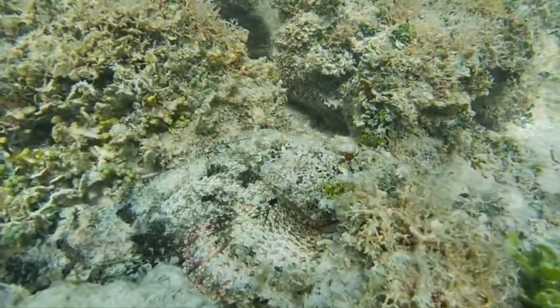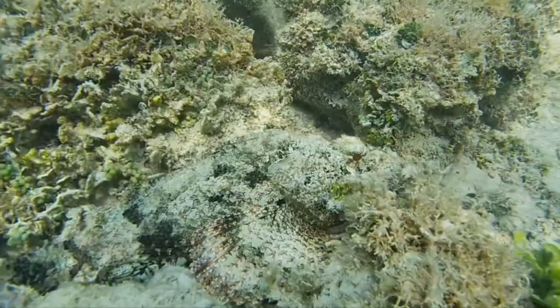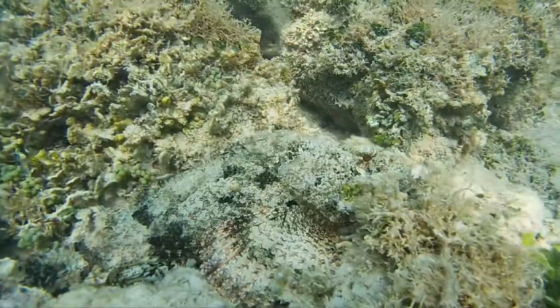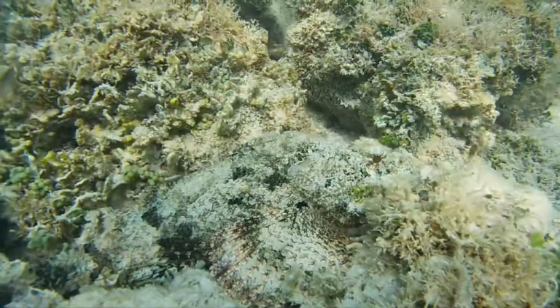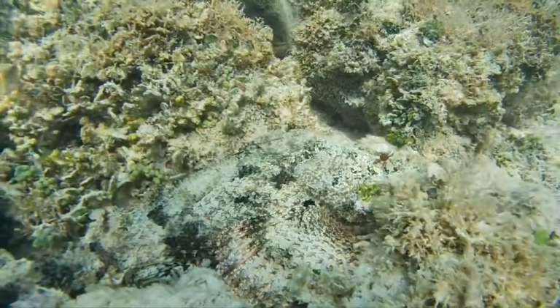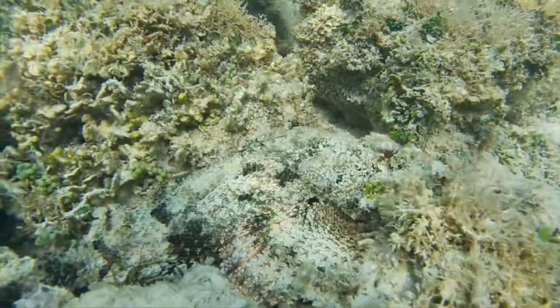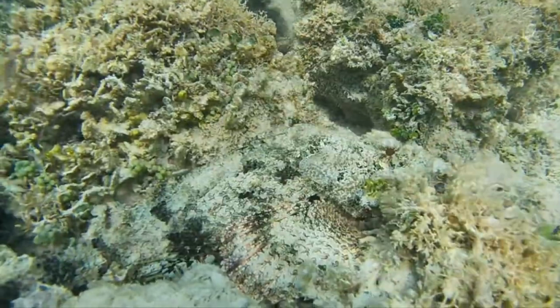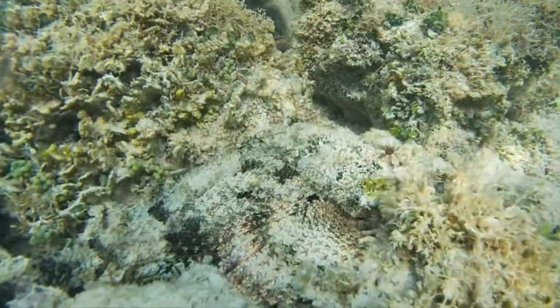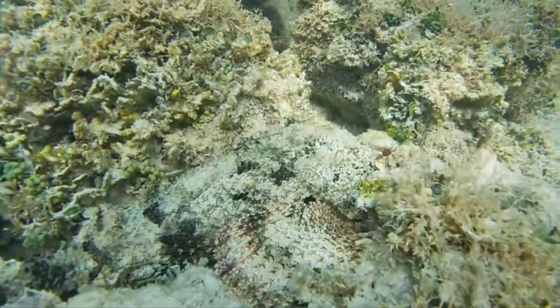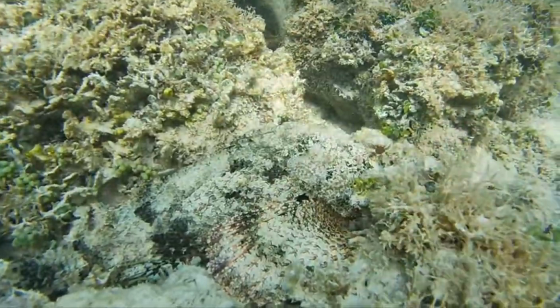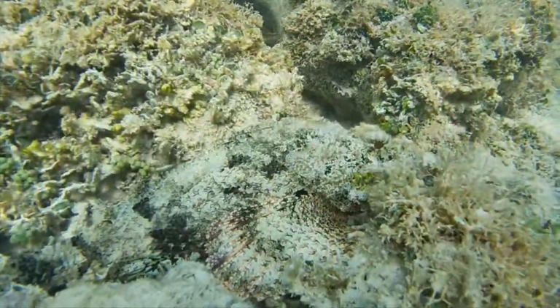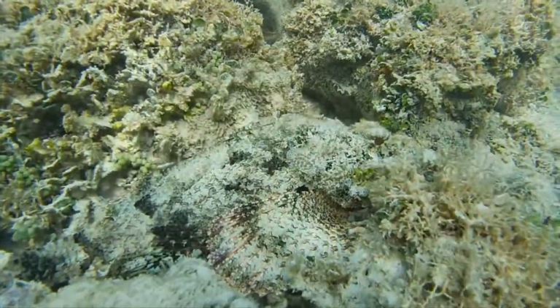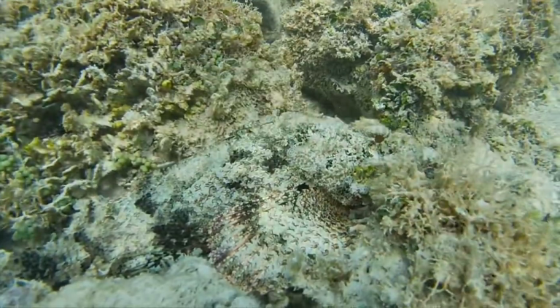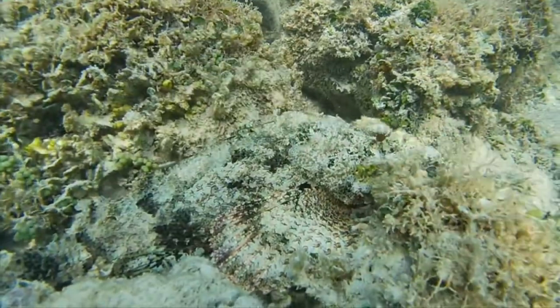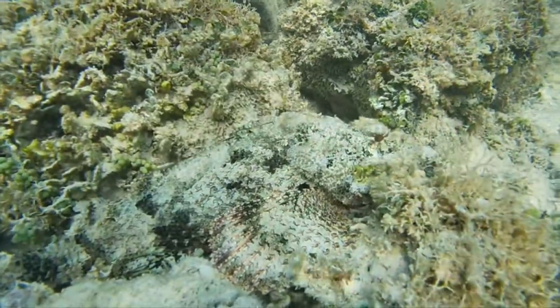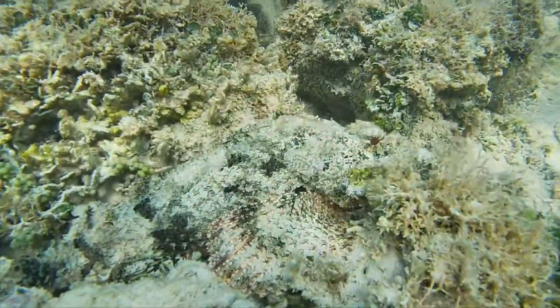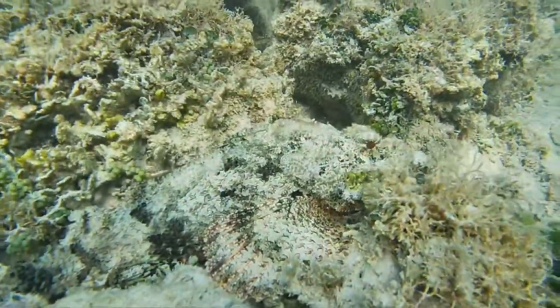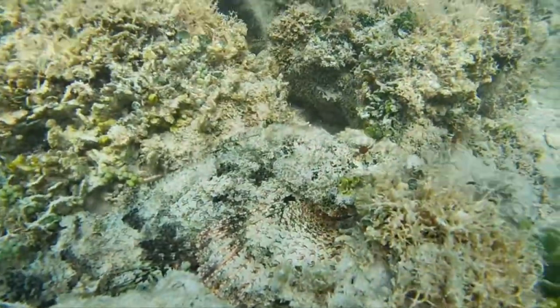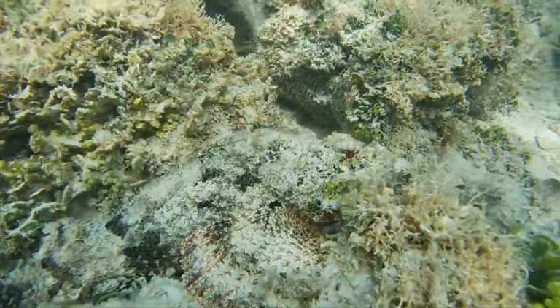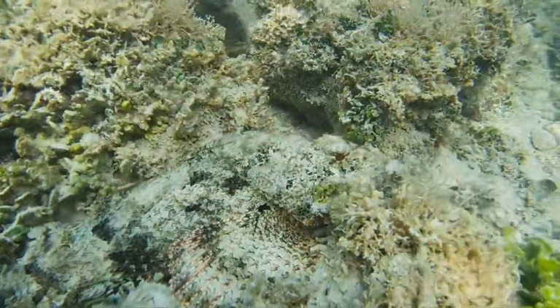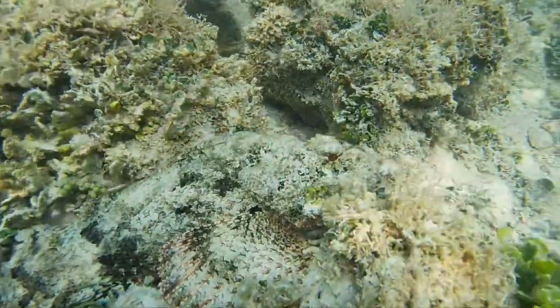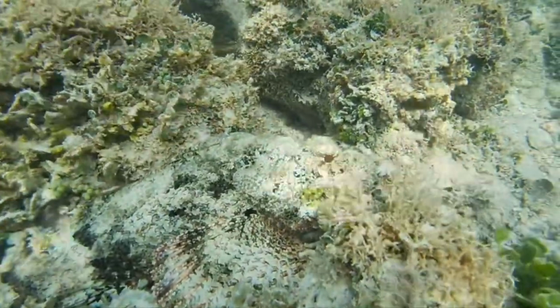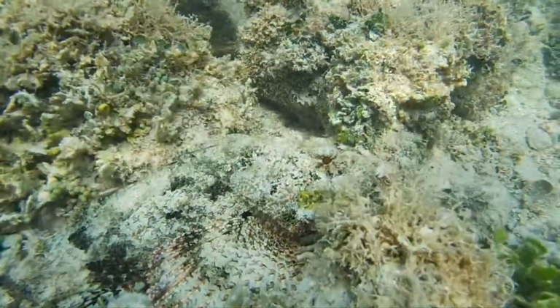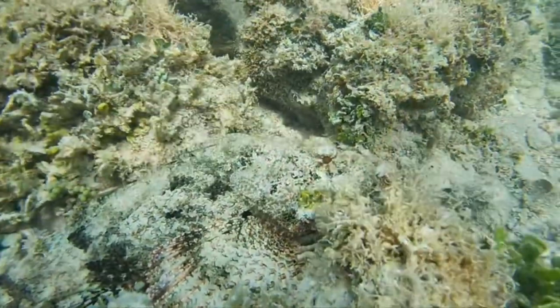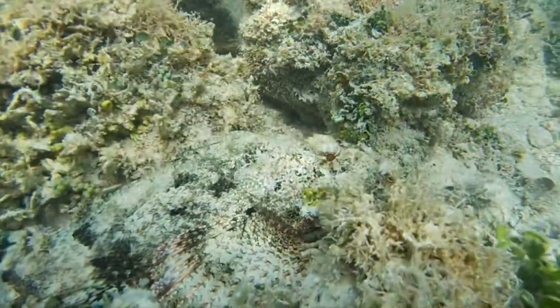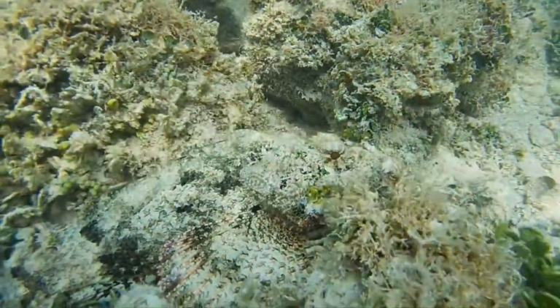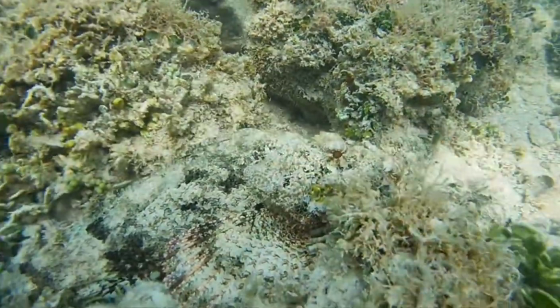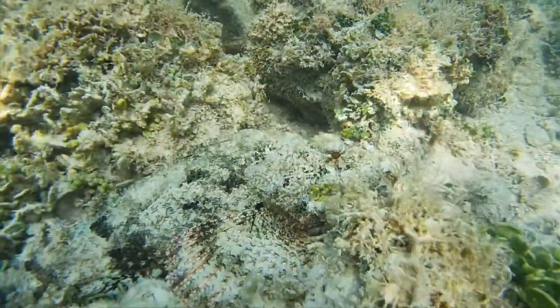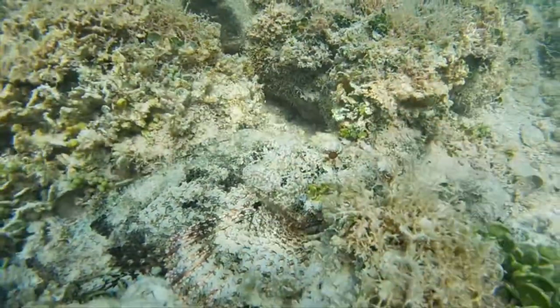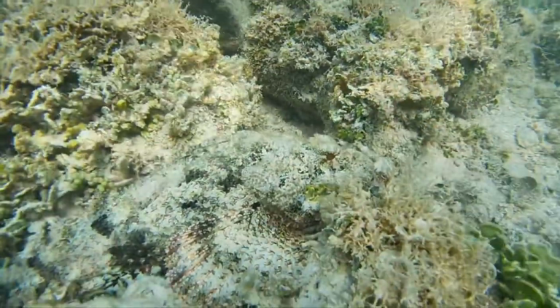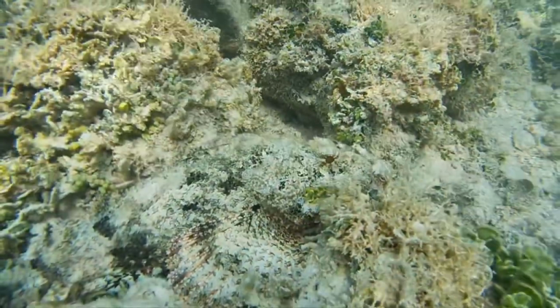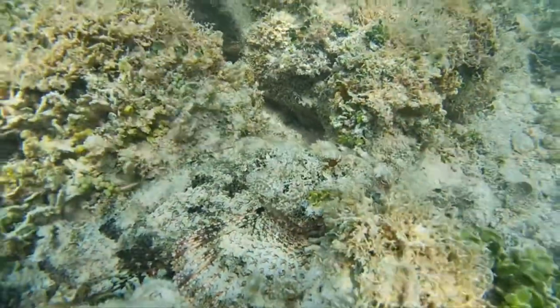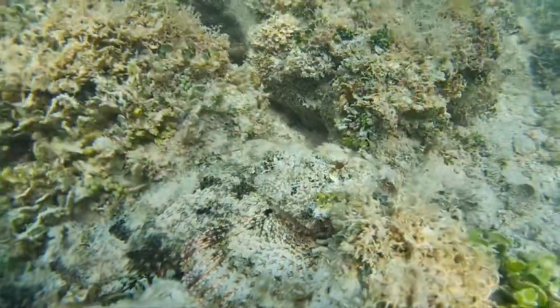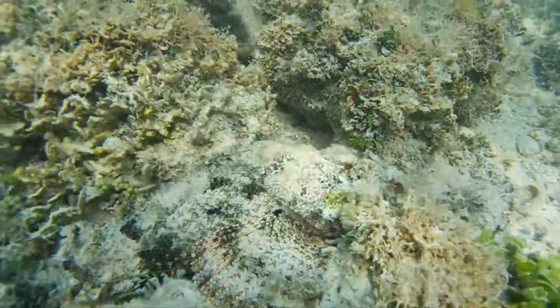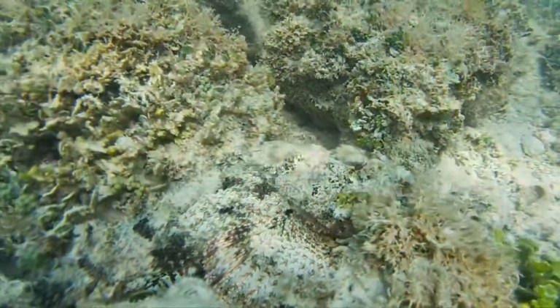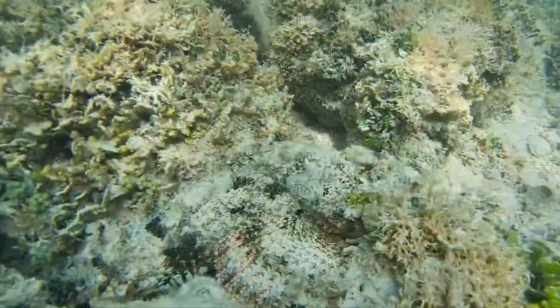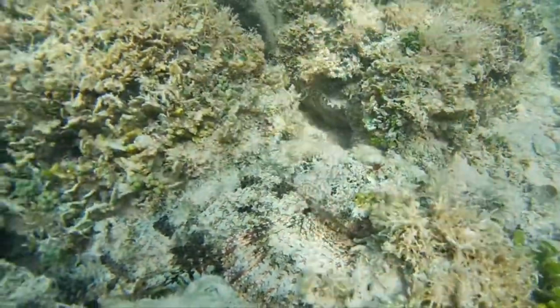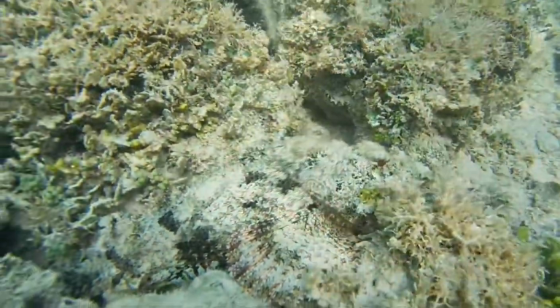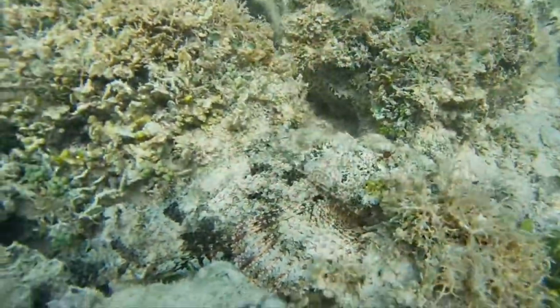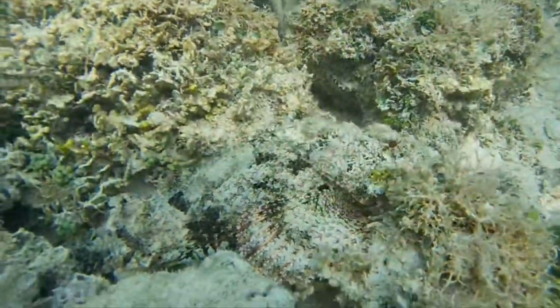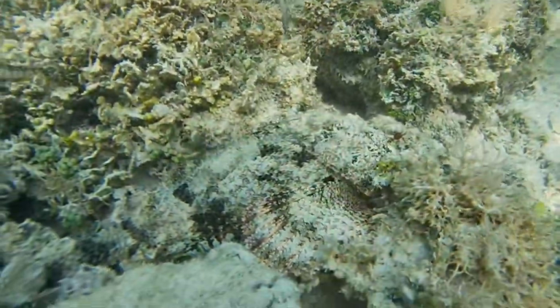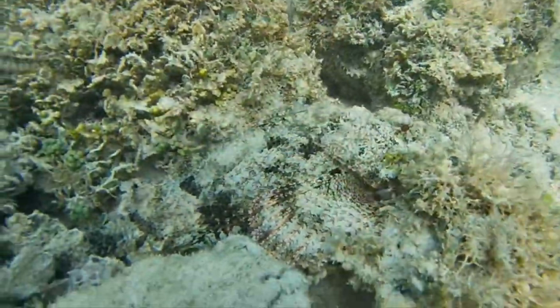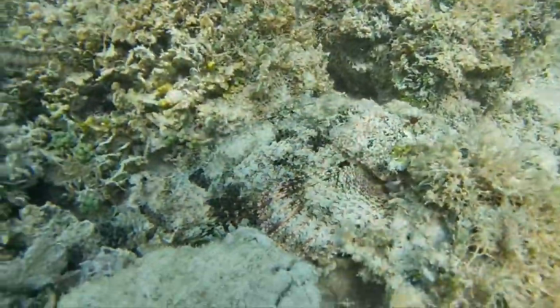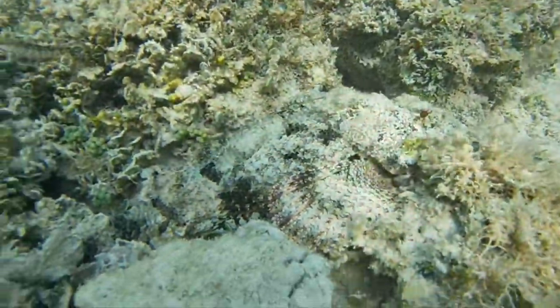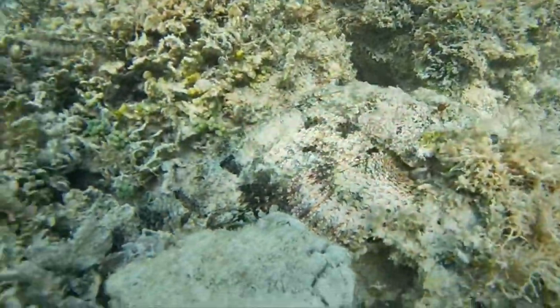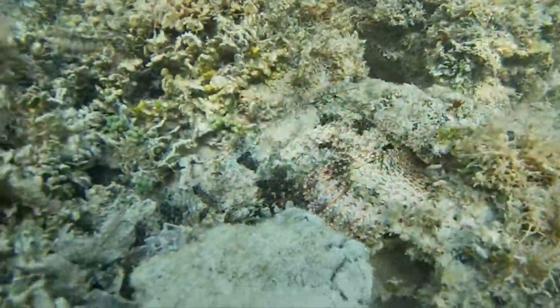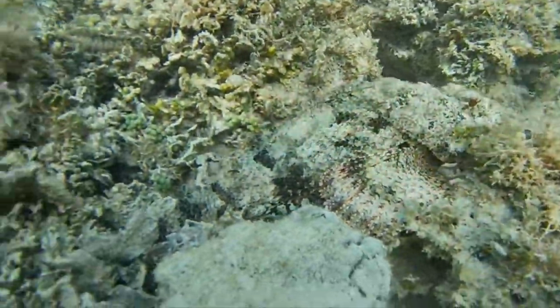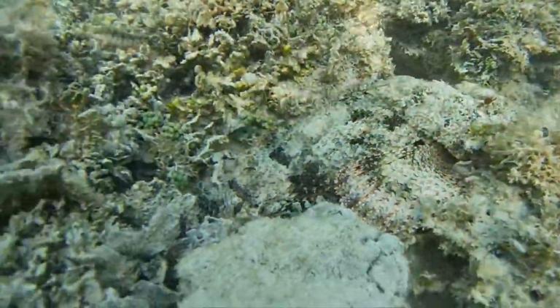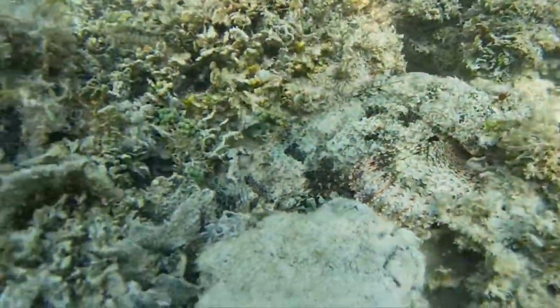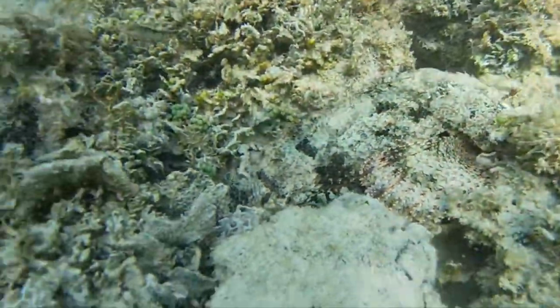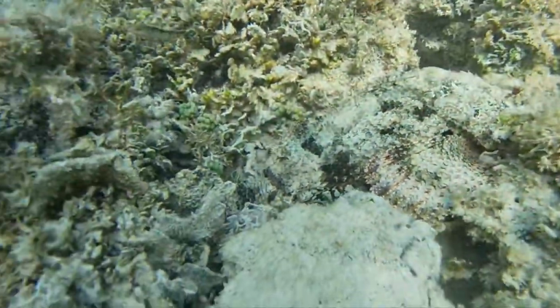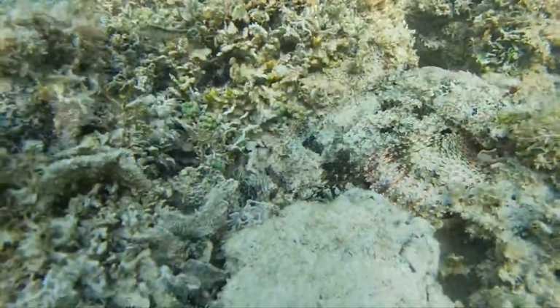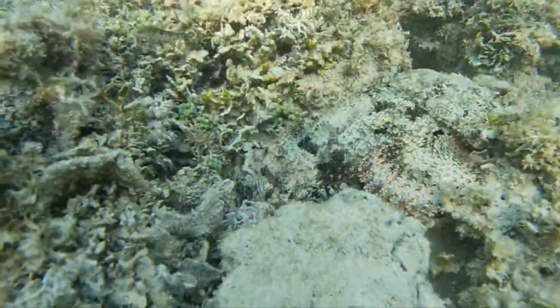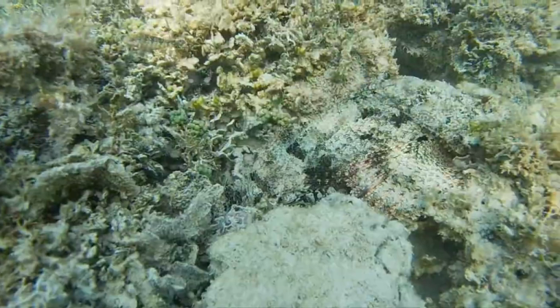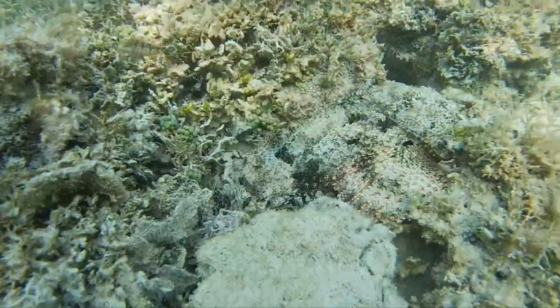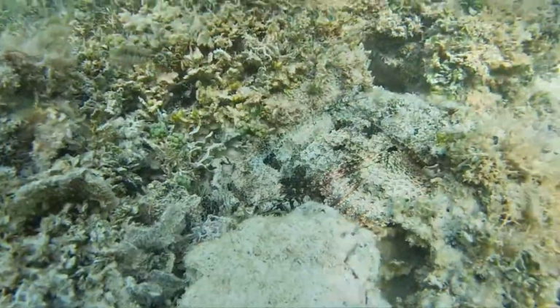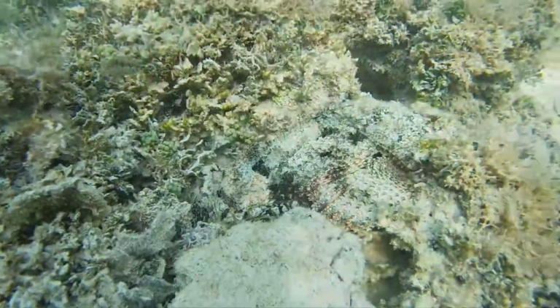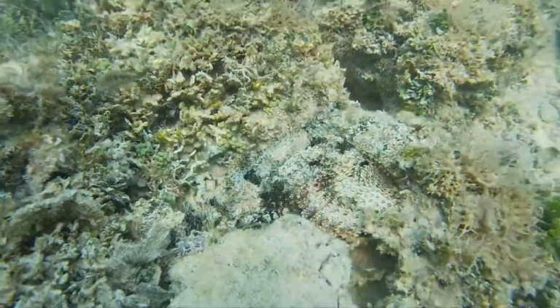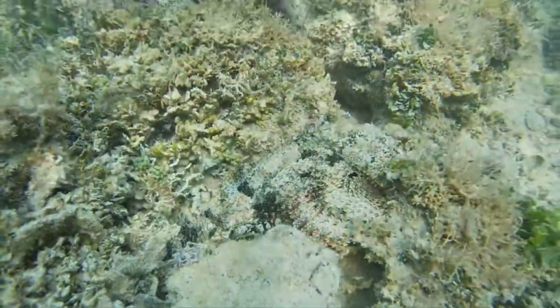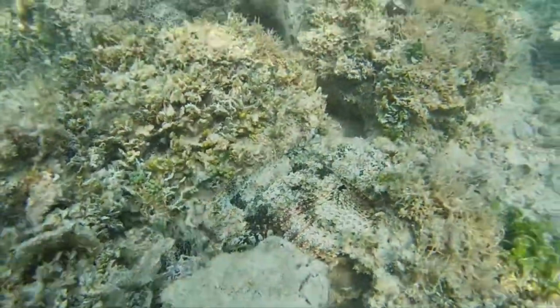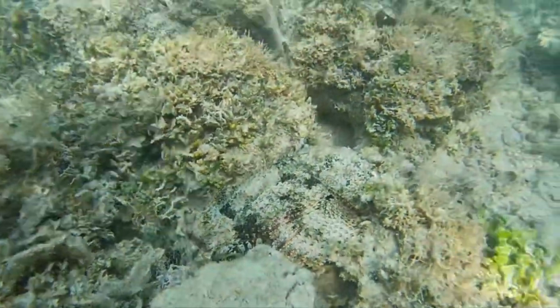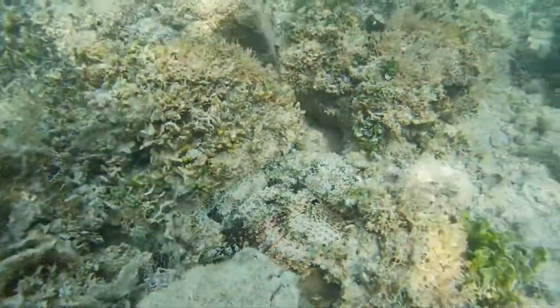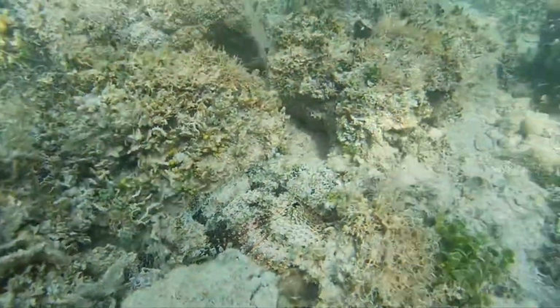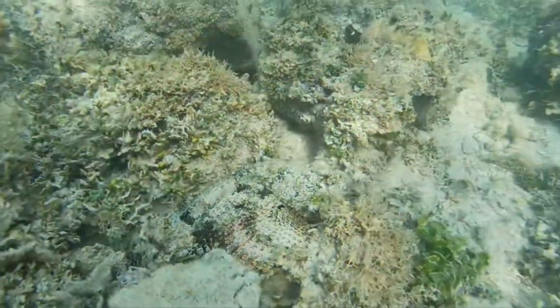Common cases of being harmed by scorpion fish occur with divers and water enthusiasts who accidentally touch them and get poked. So the next time you go to the reef, you might want to look closer at those rocks you're touching — they might poke back.